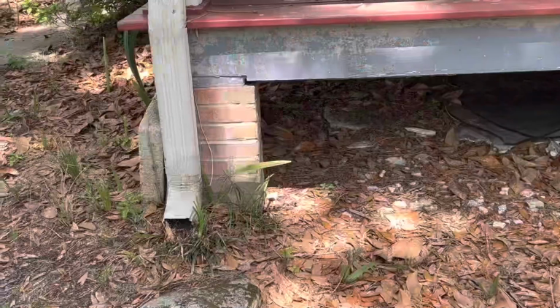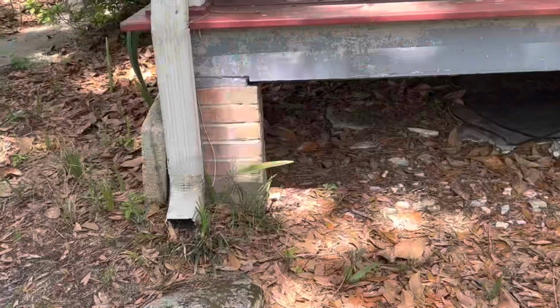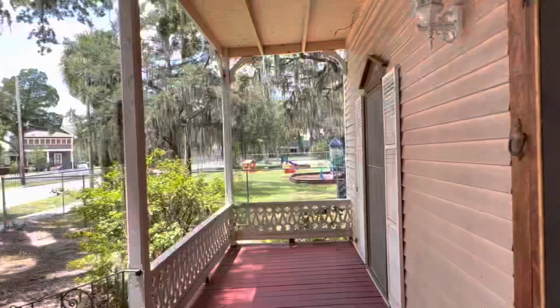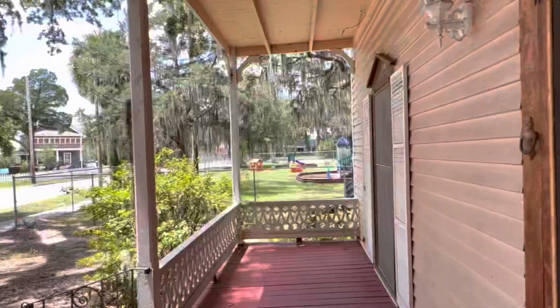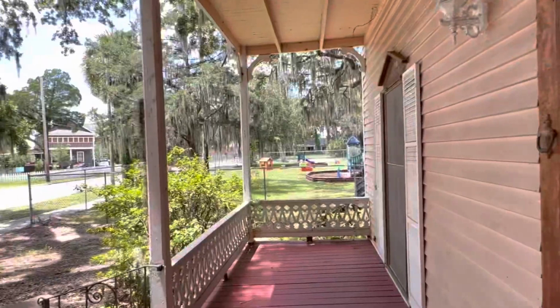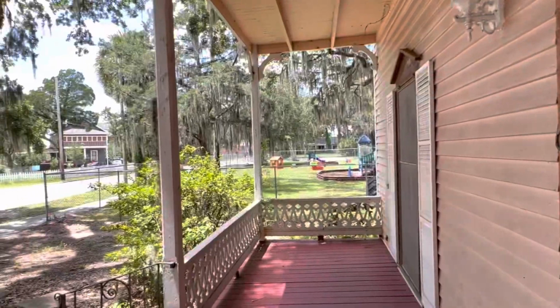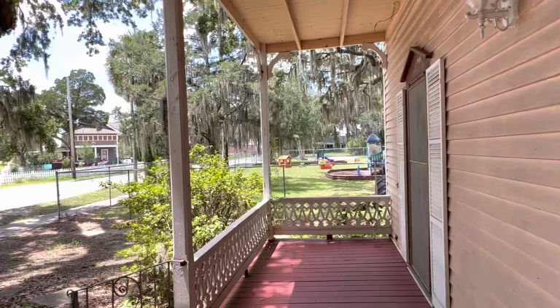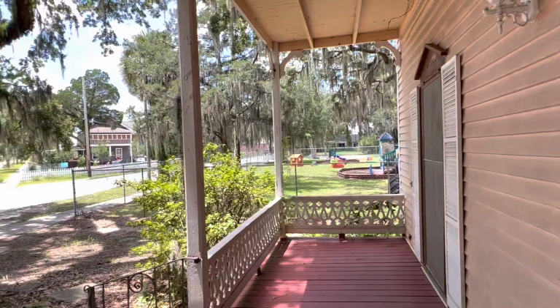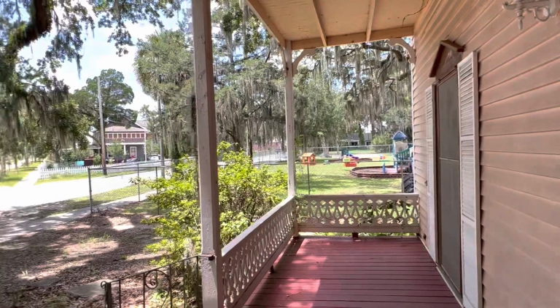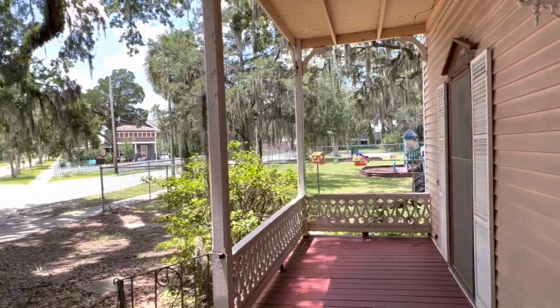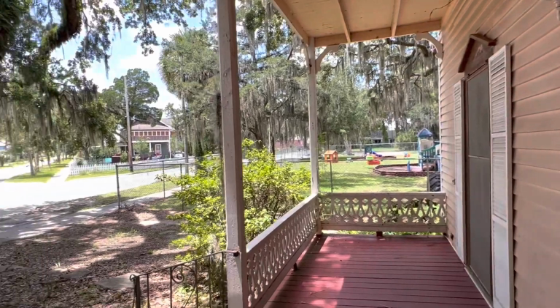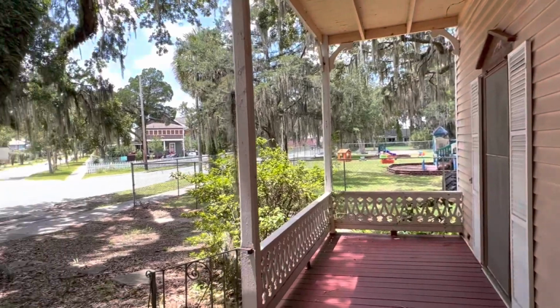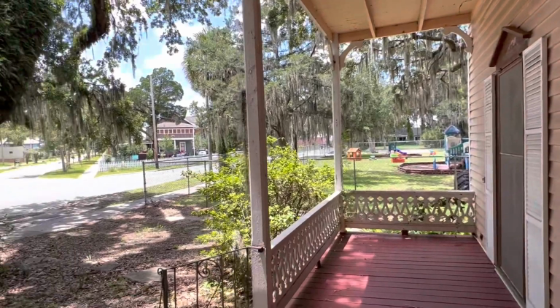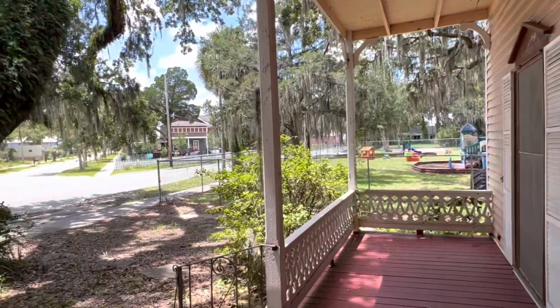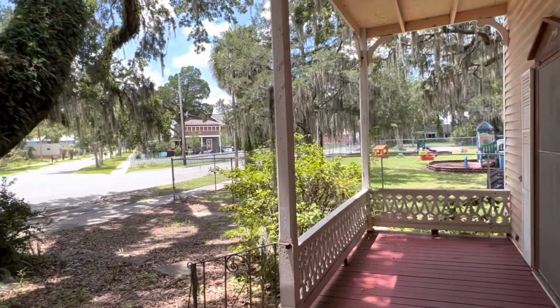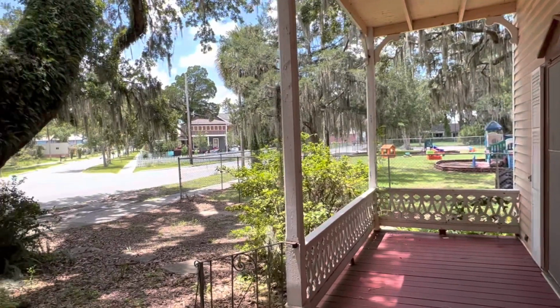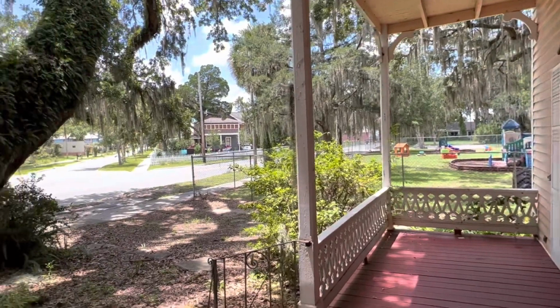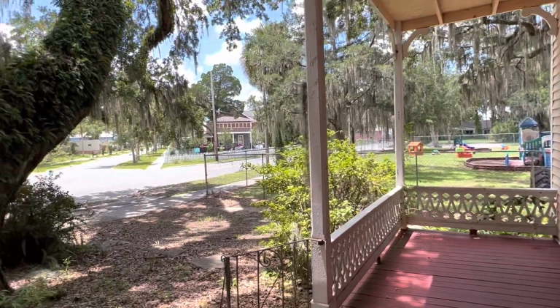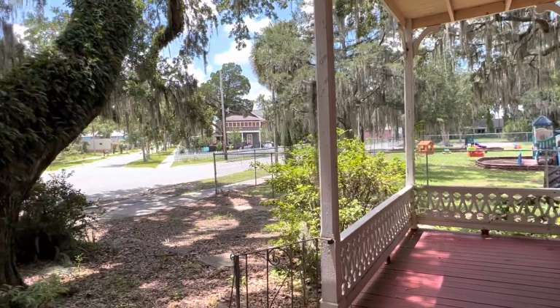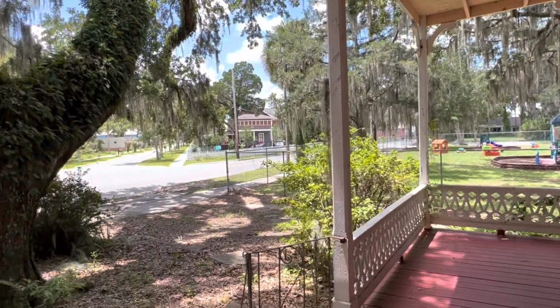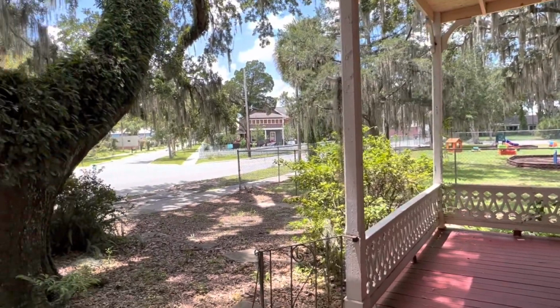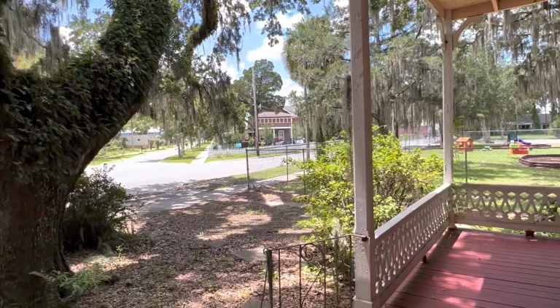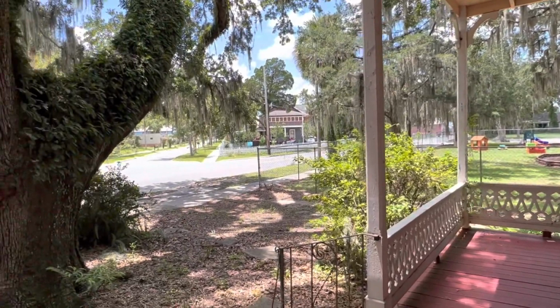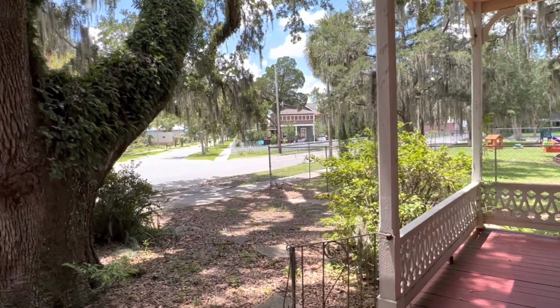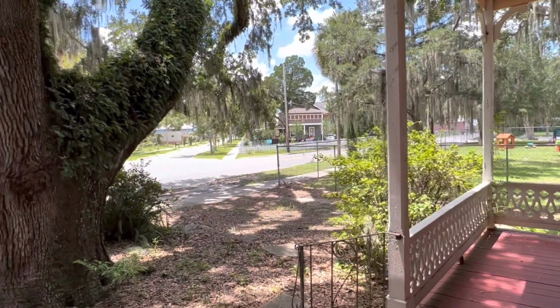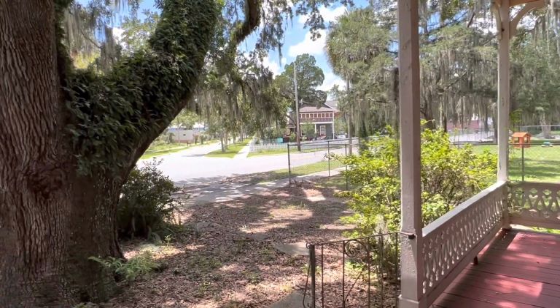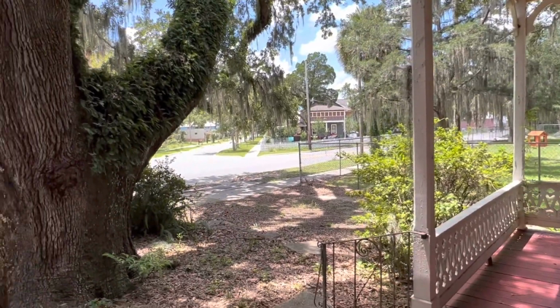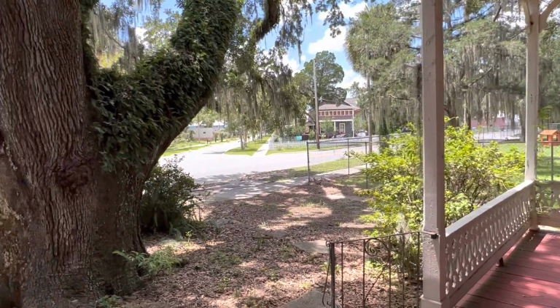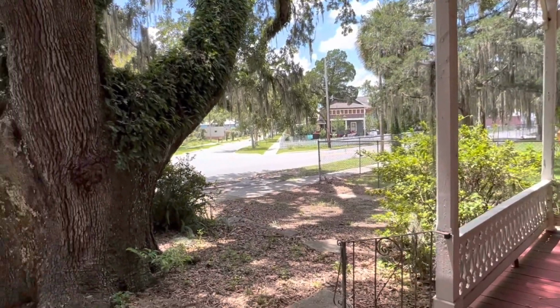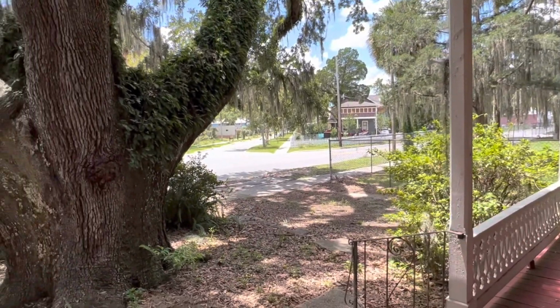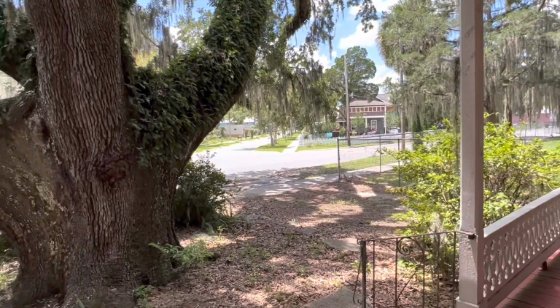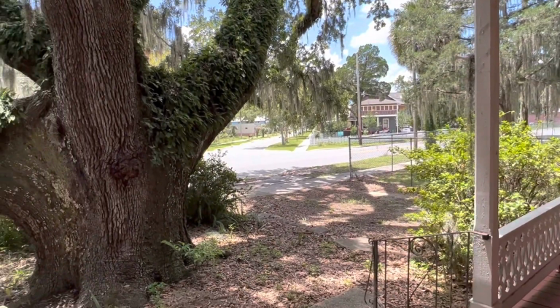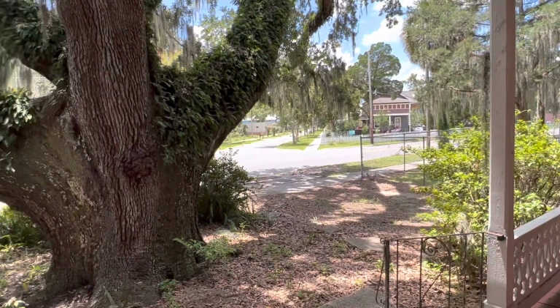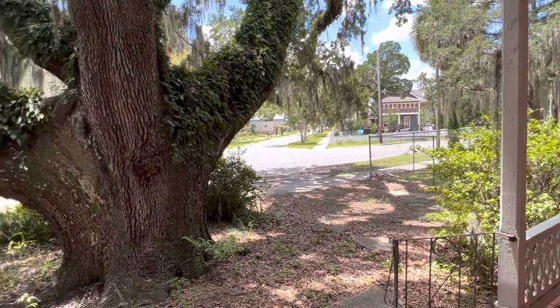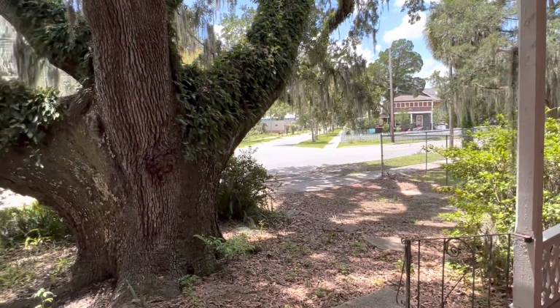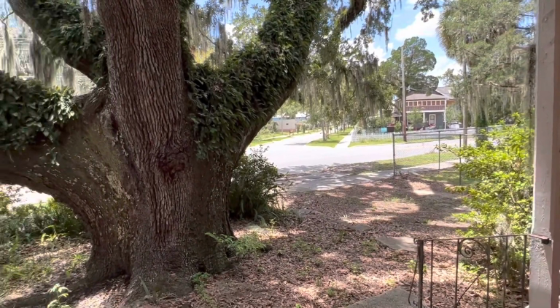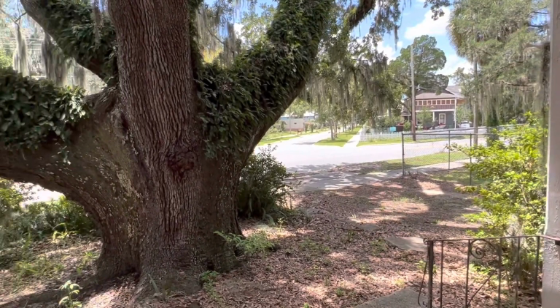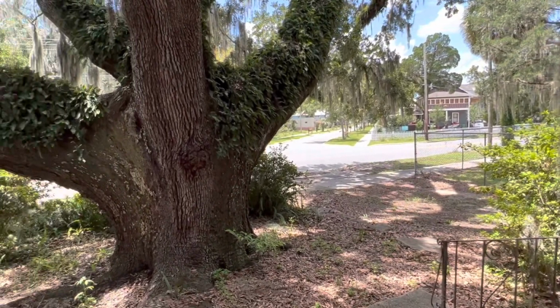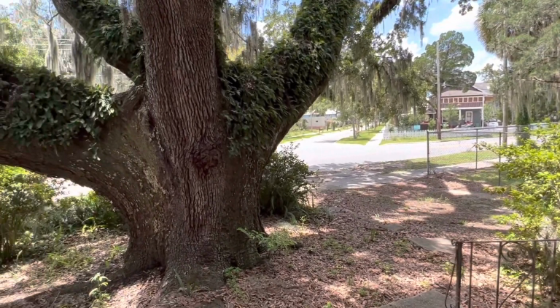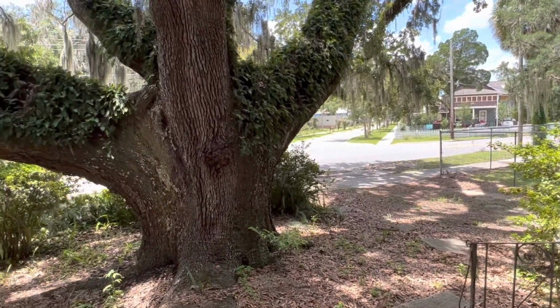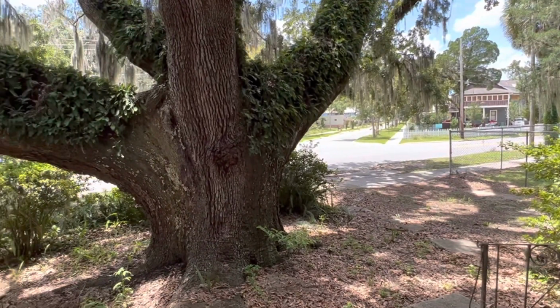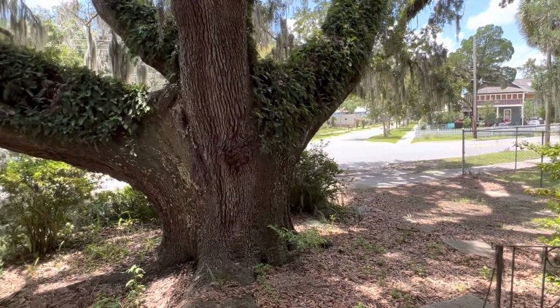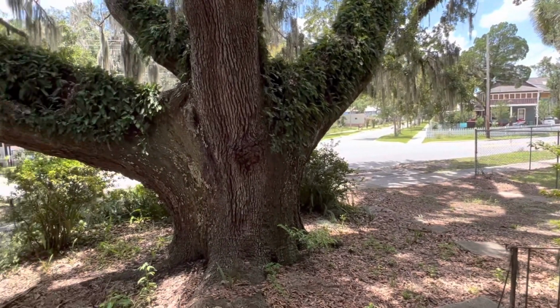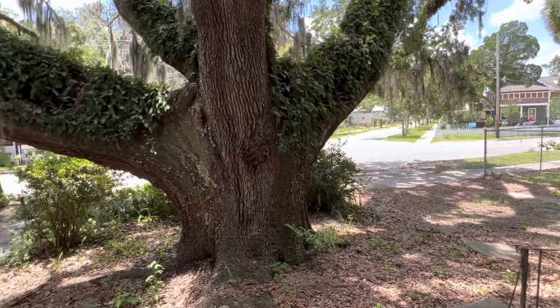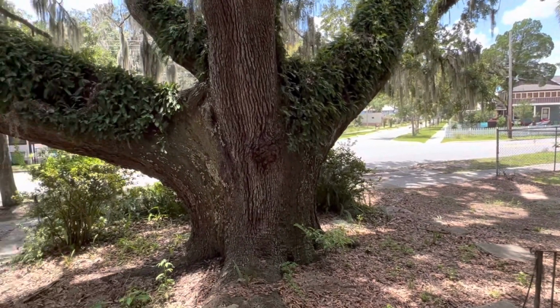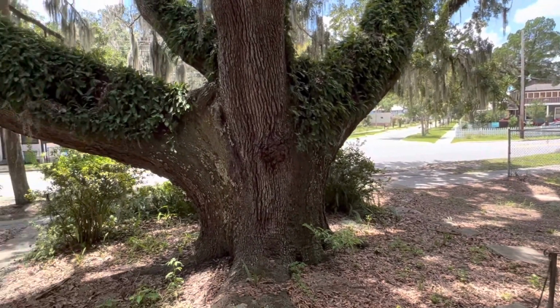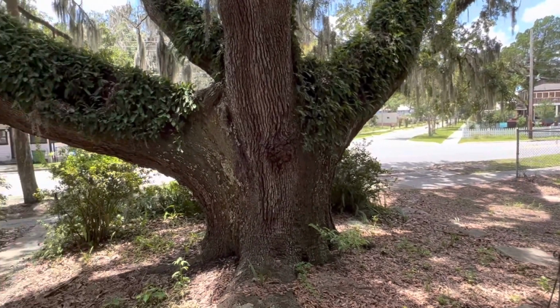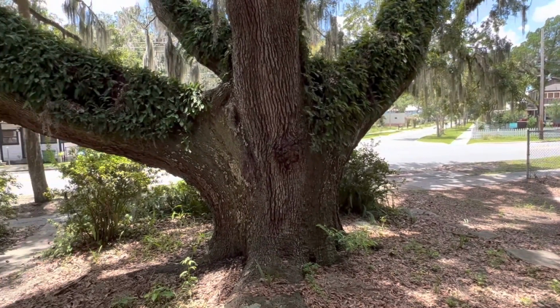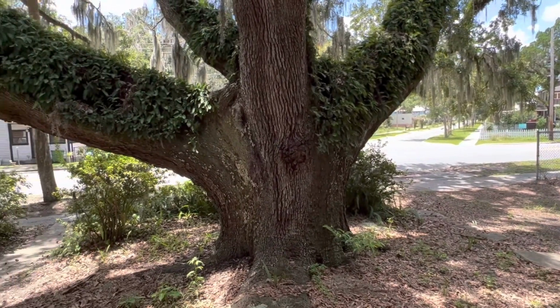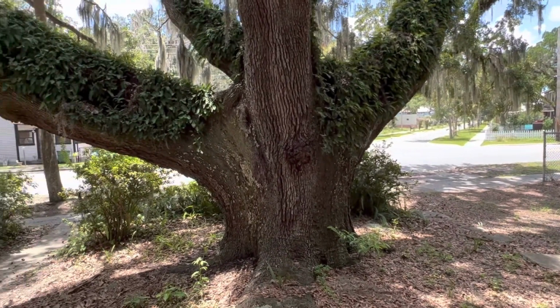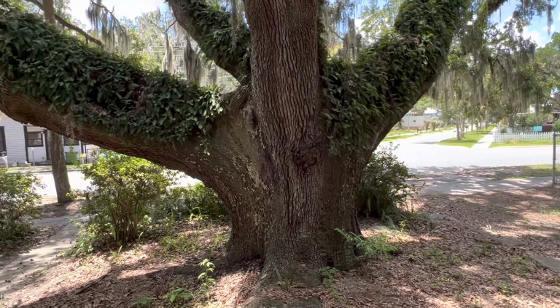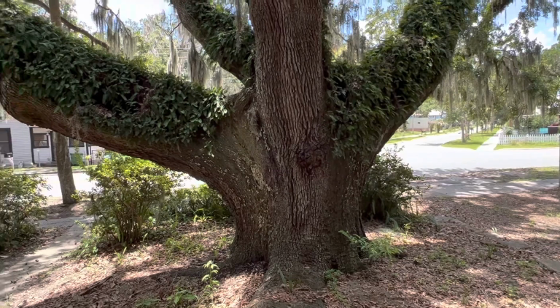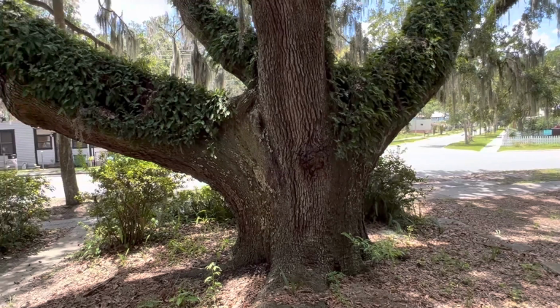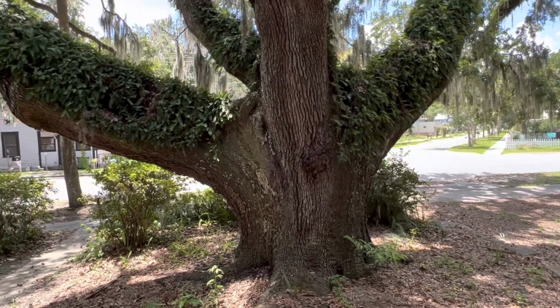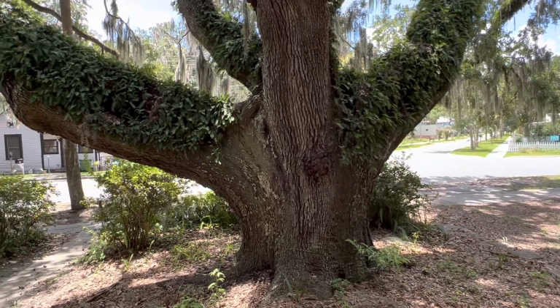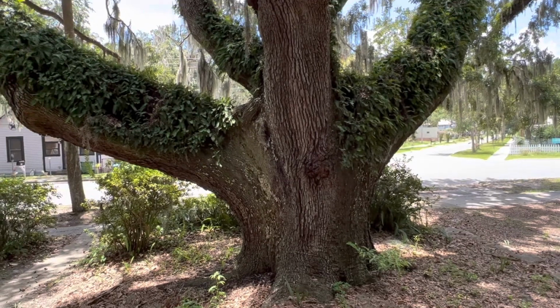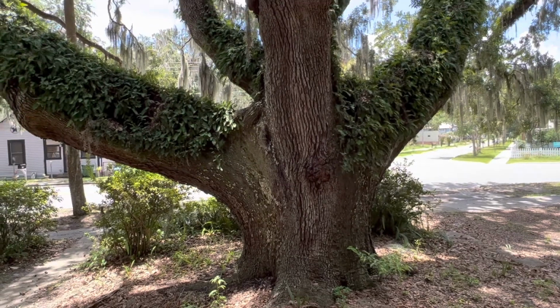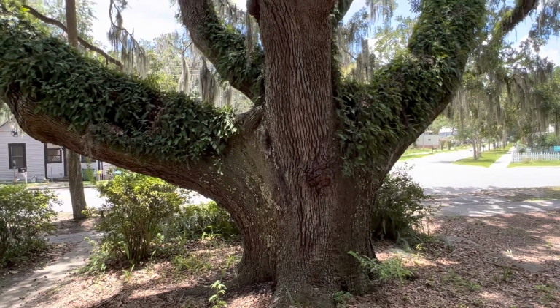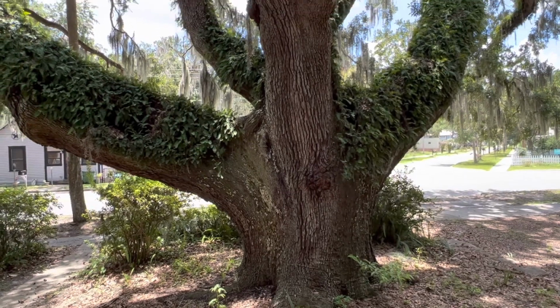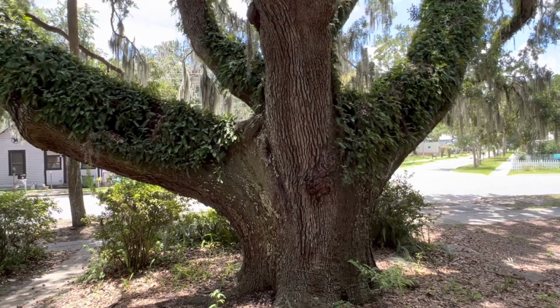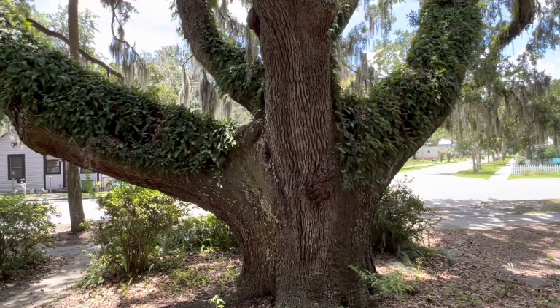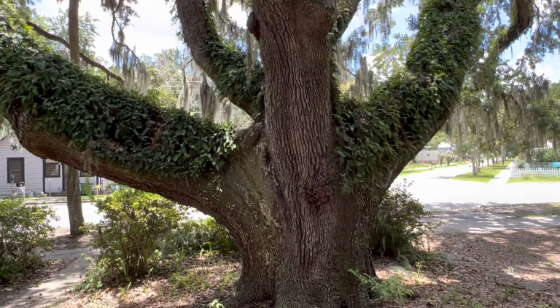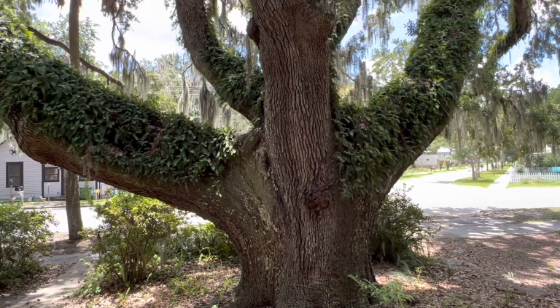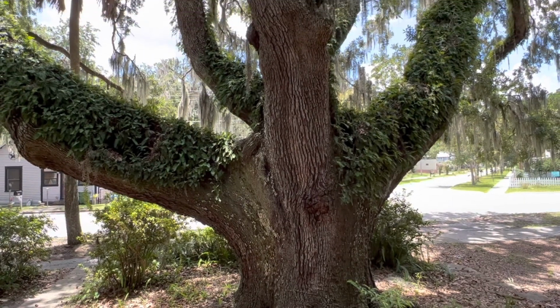Imagine a better way to start my day than to step out the front door and witness this picture-perfect postcard scene.